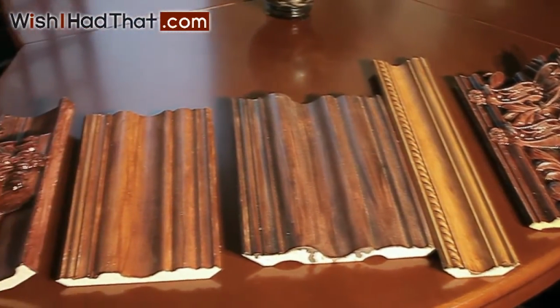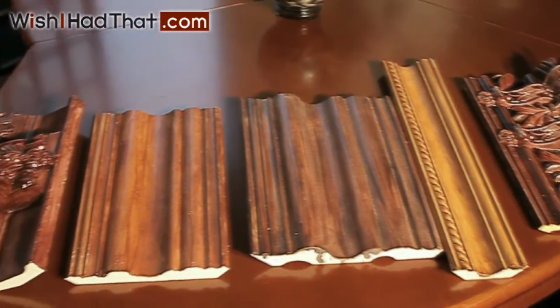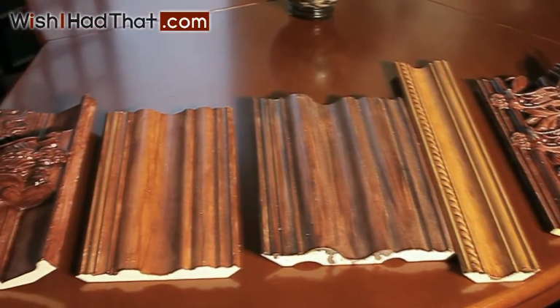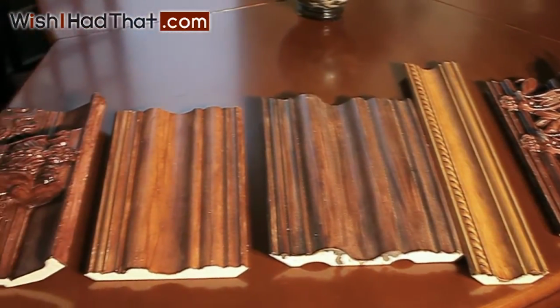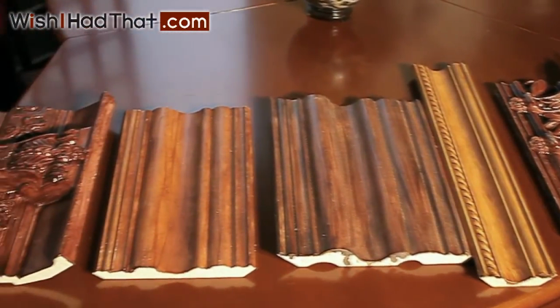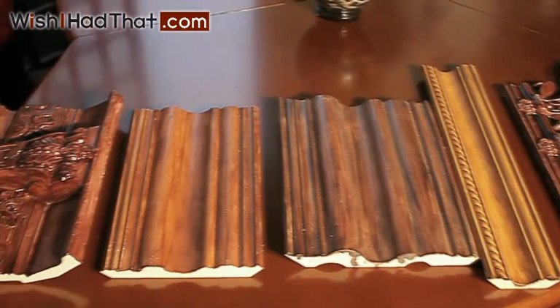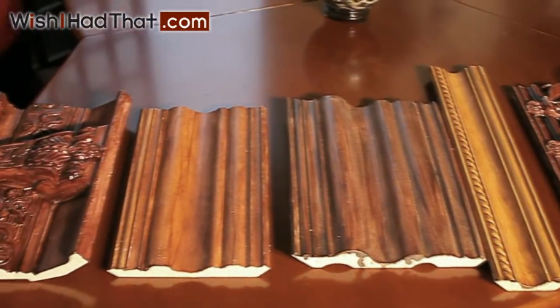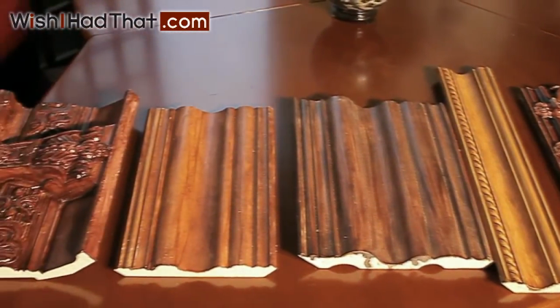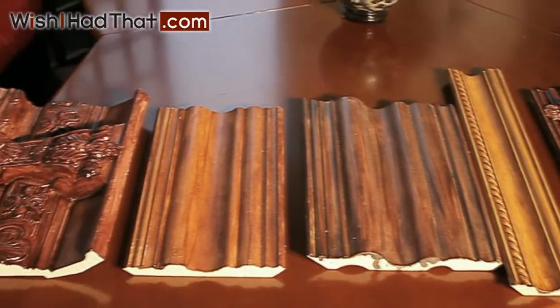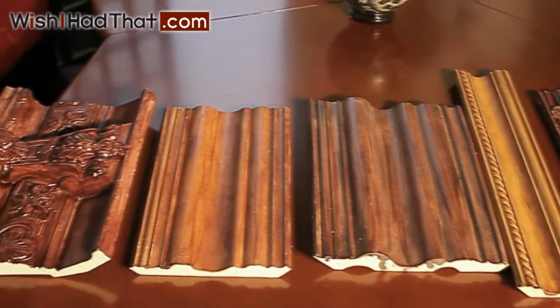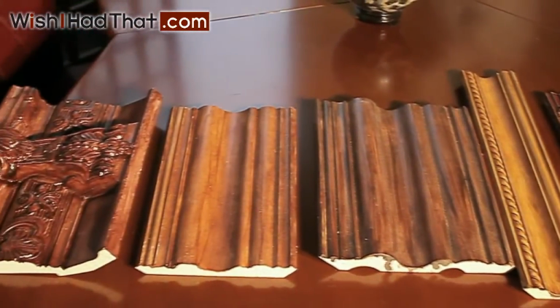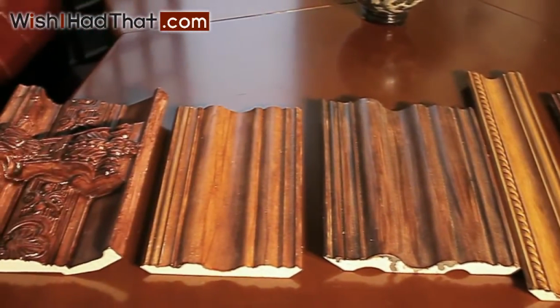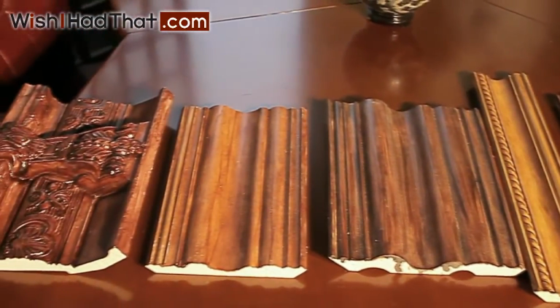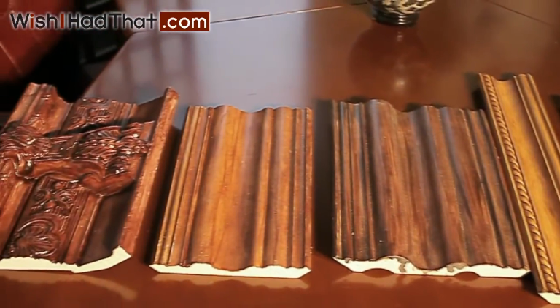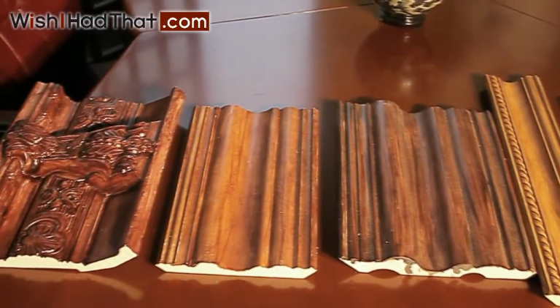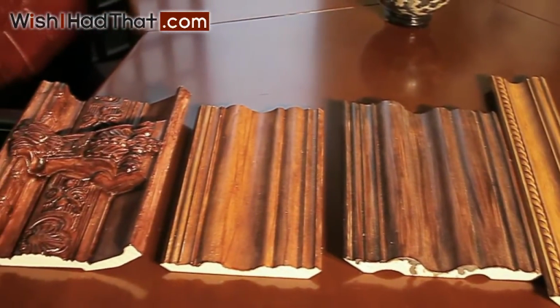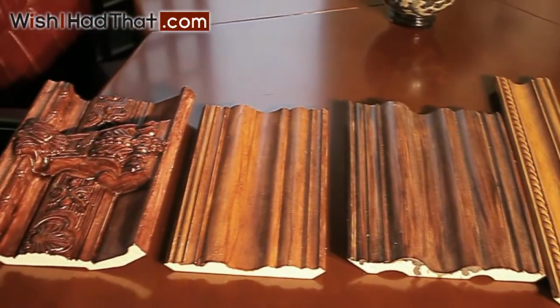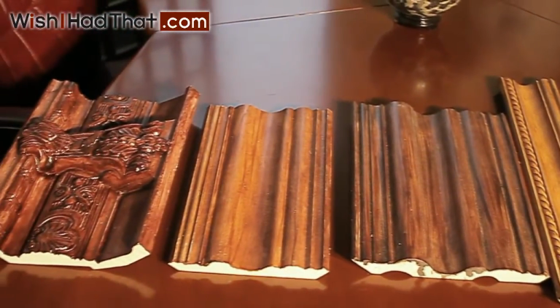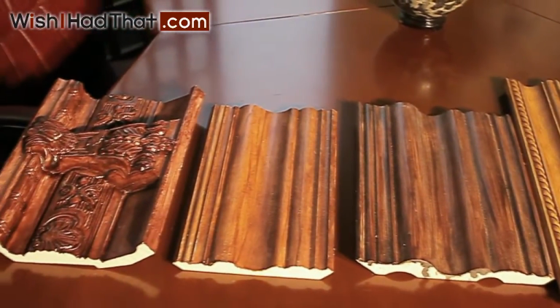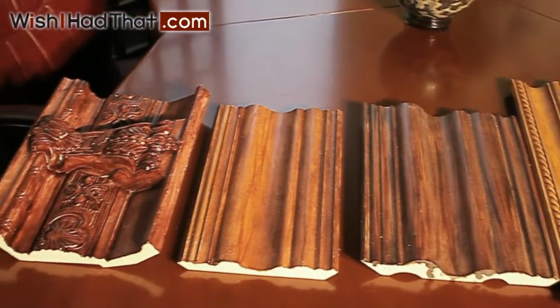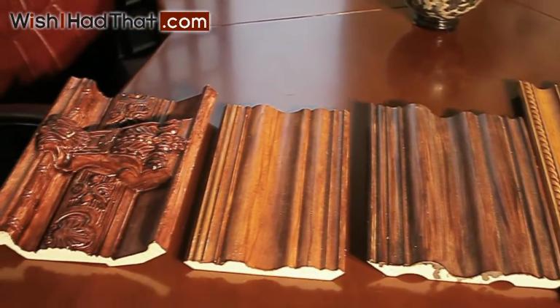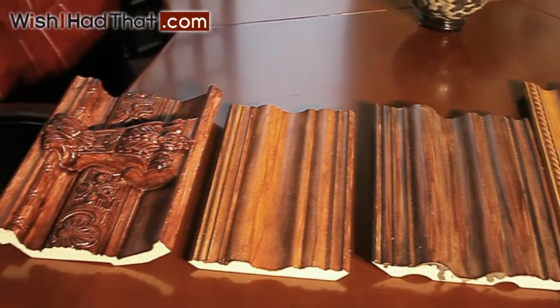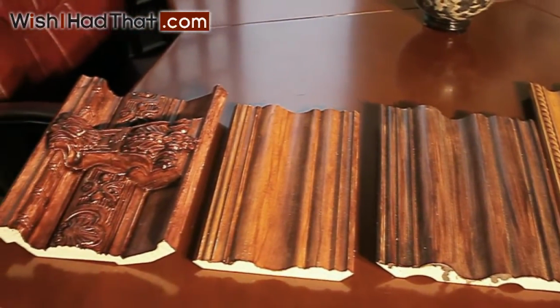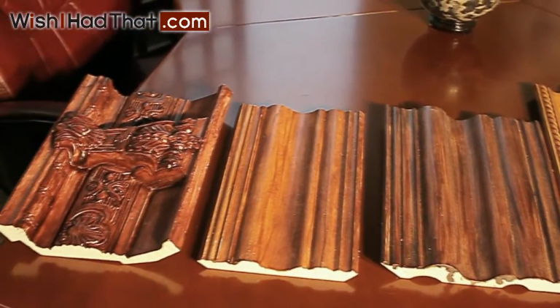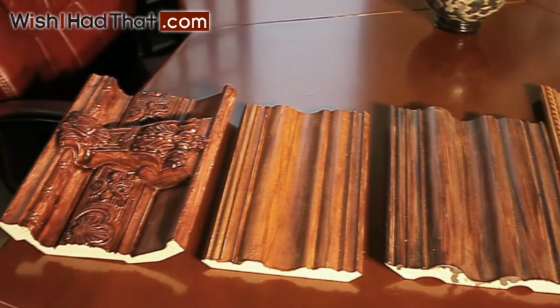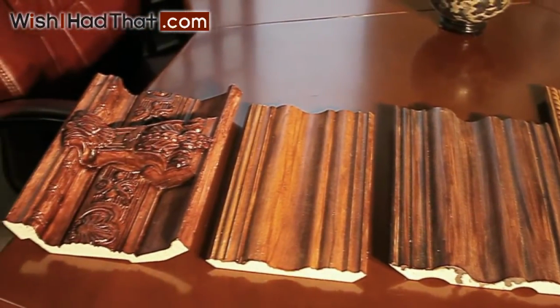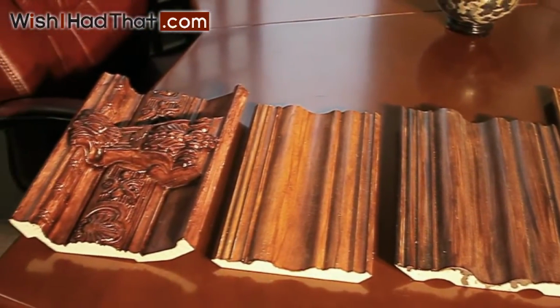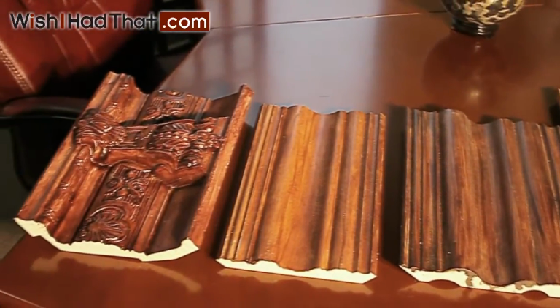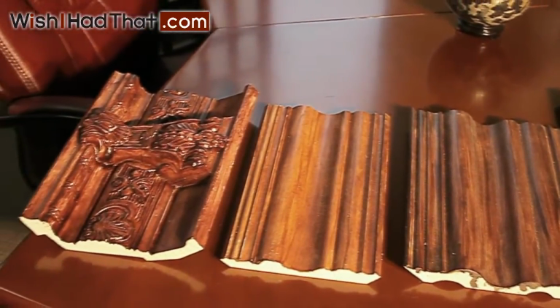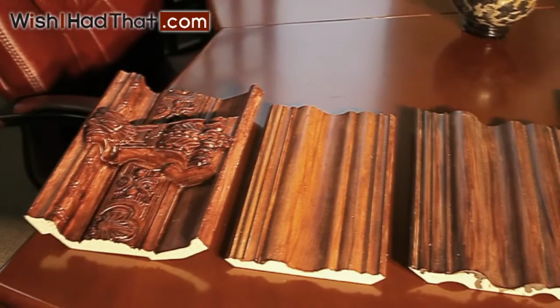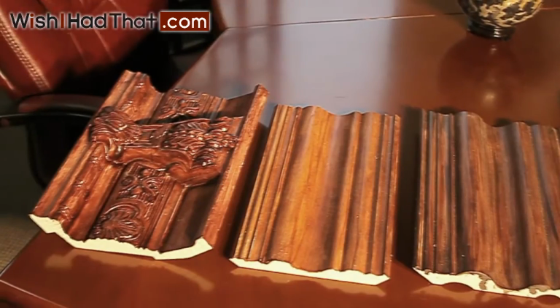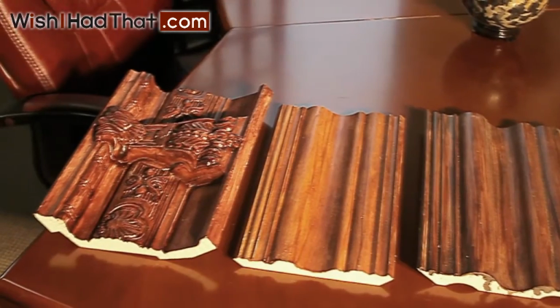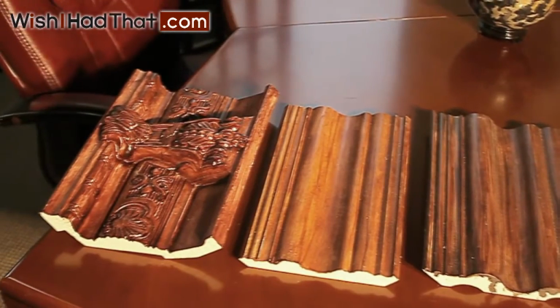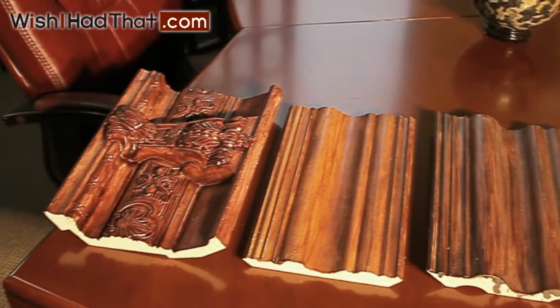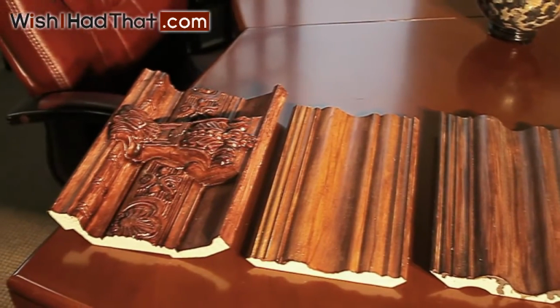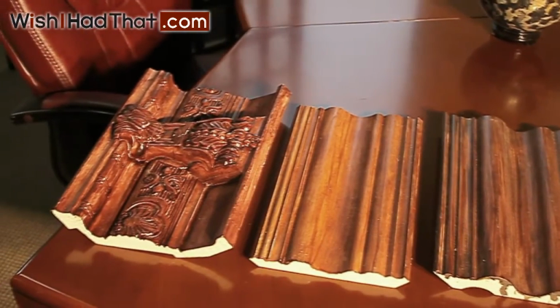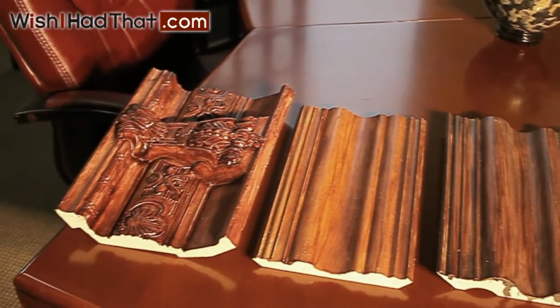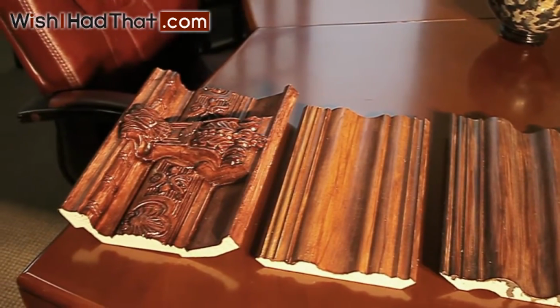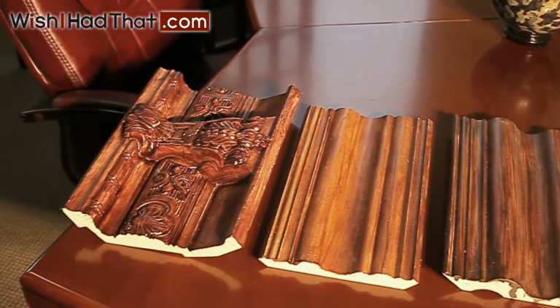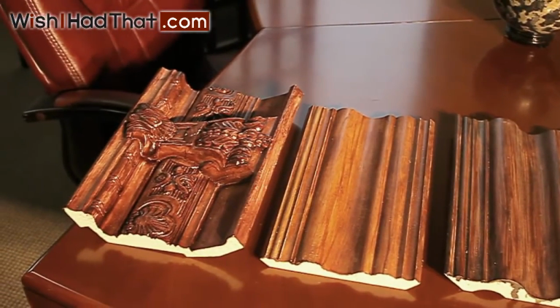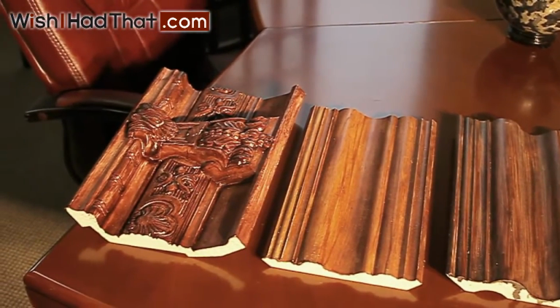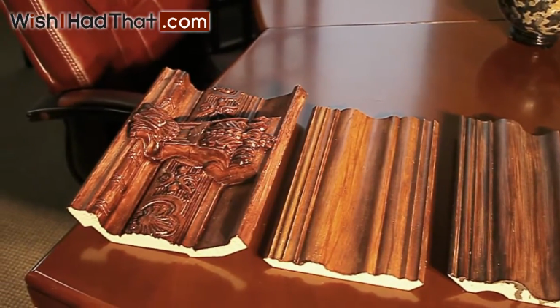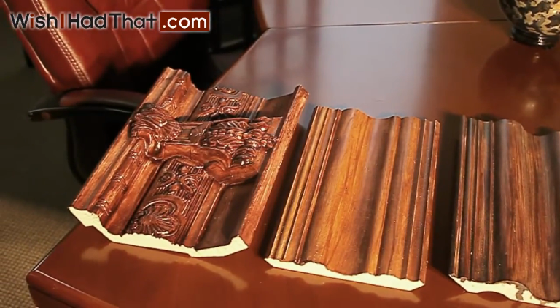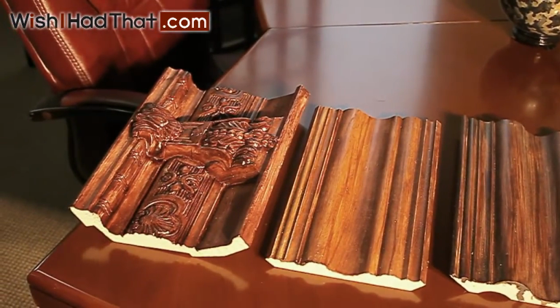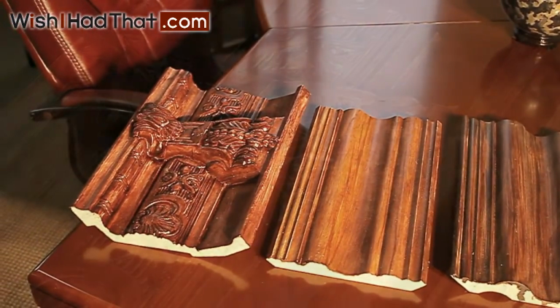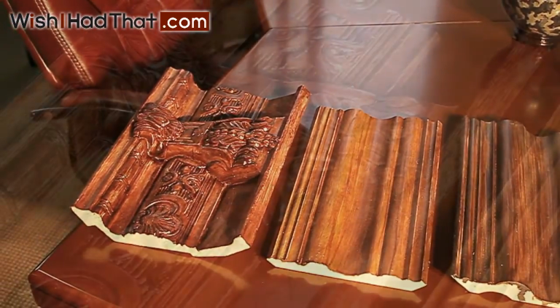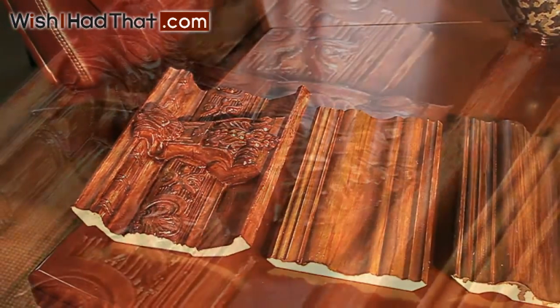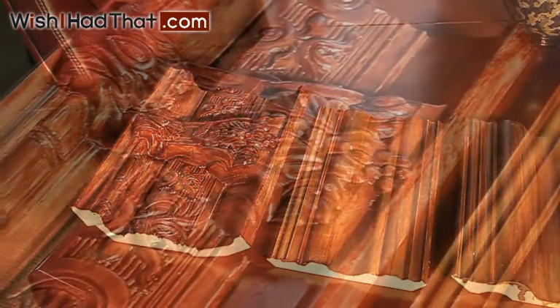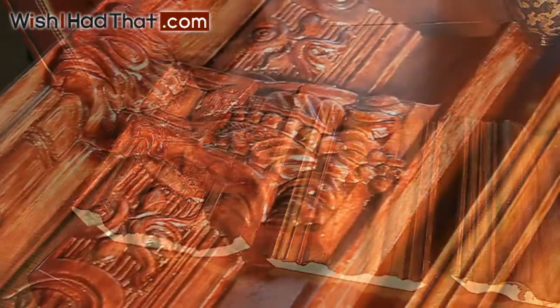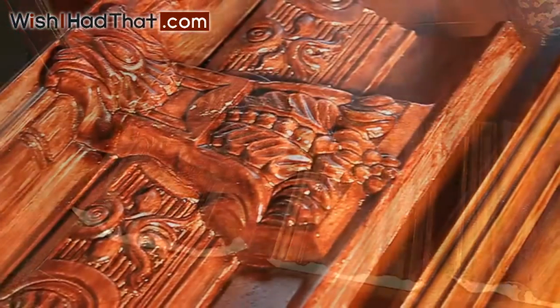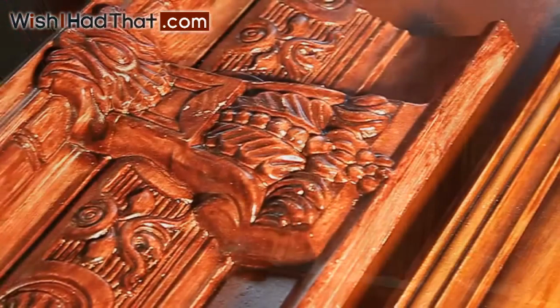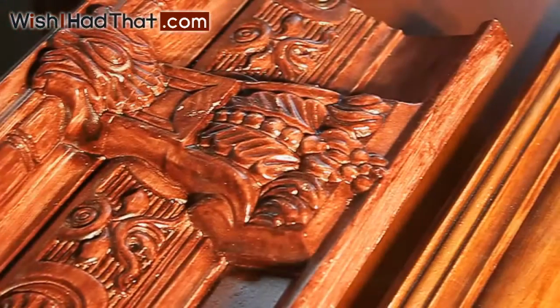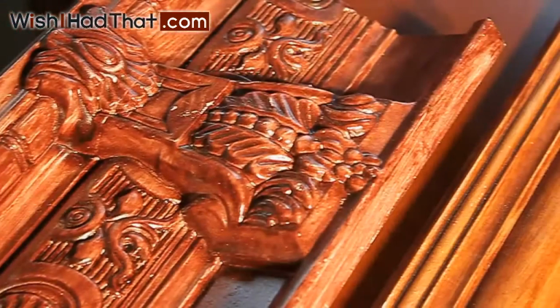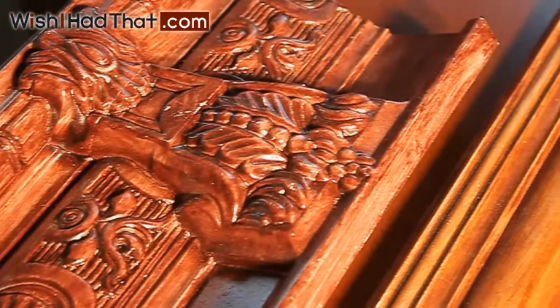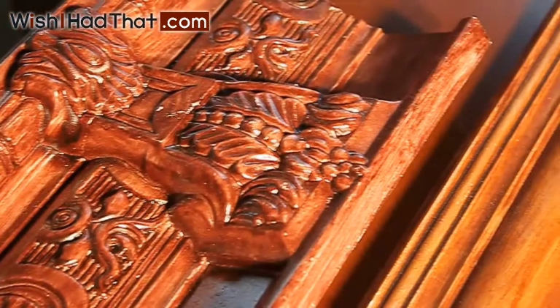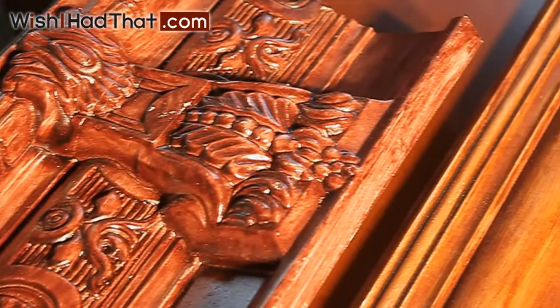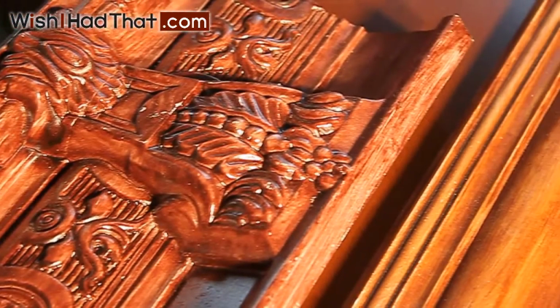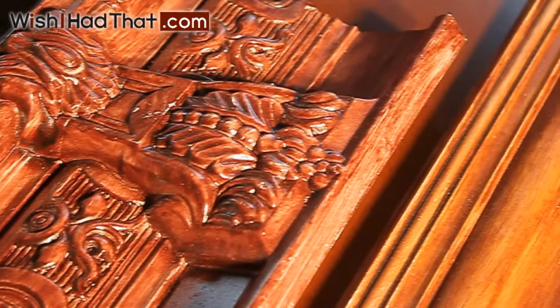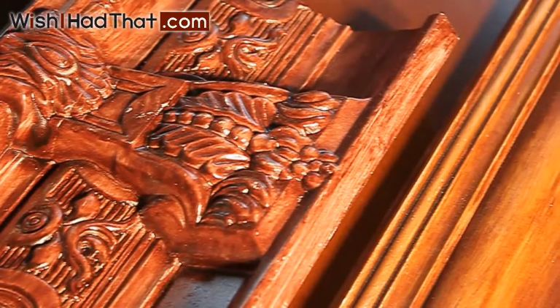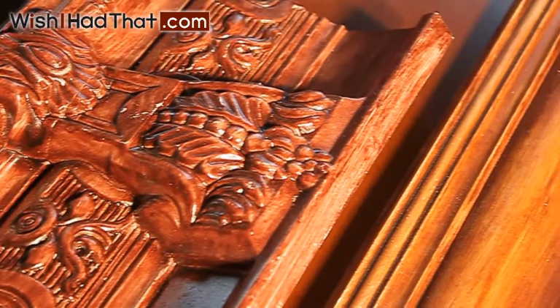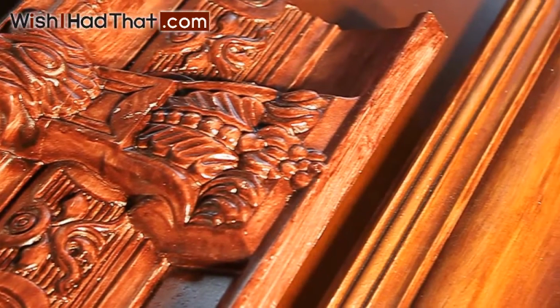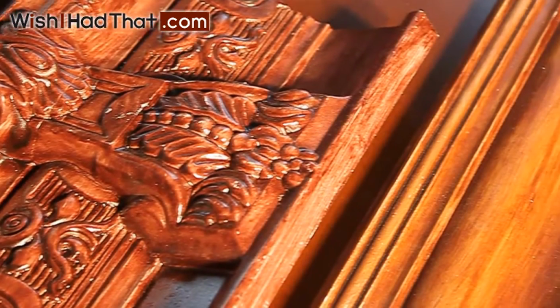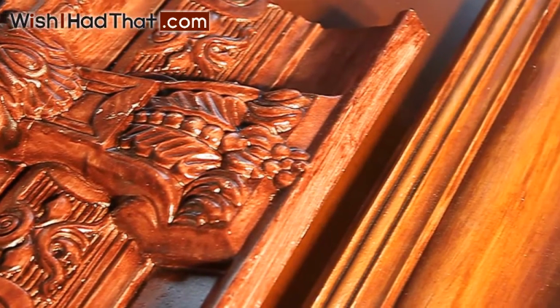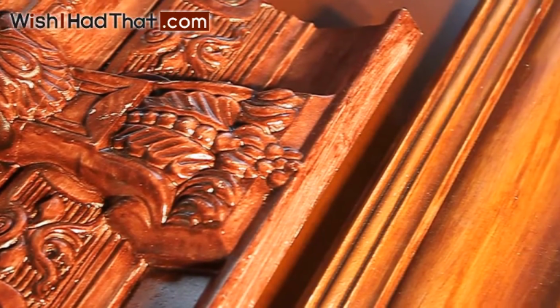Experiment with different colors of stain. You will be amazed at how simple this faux finishing technique is and how beautiful your results are.